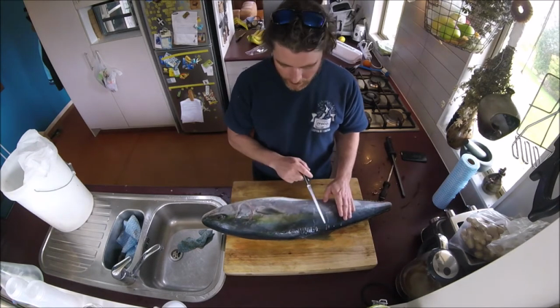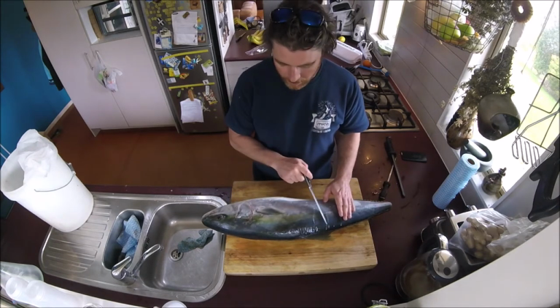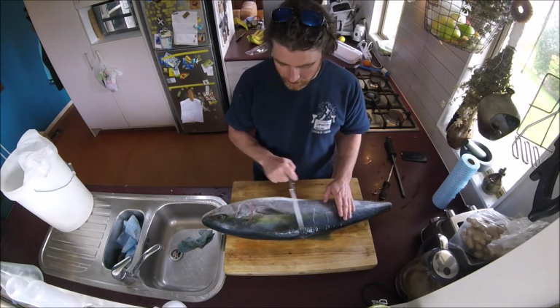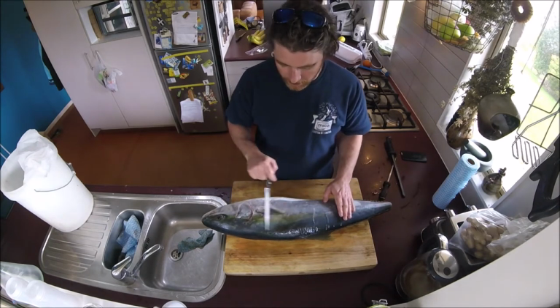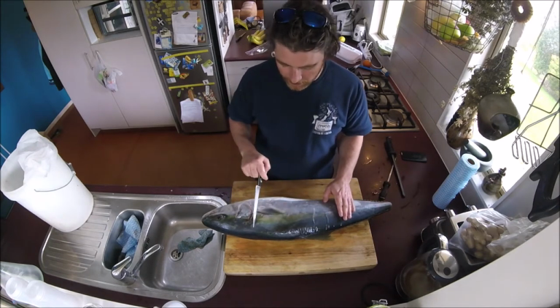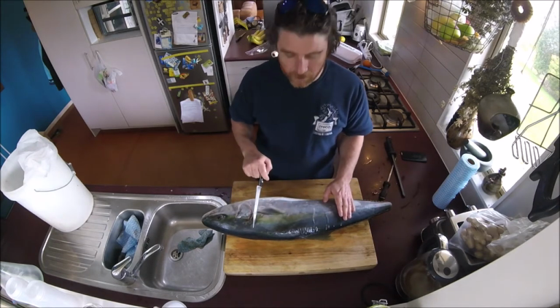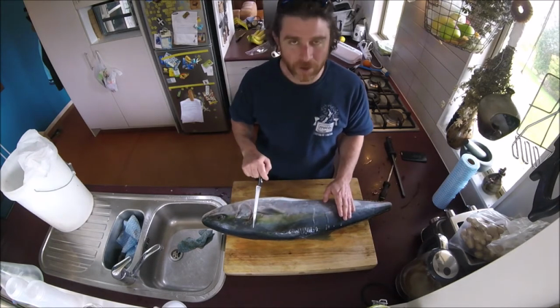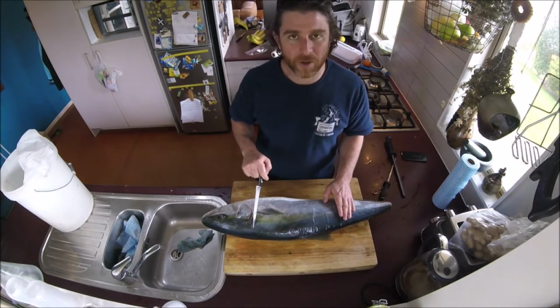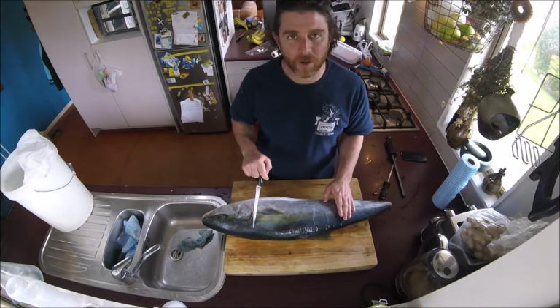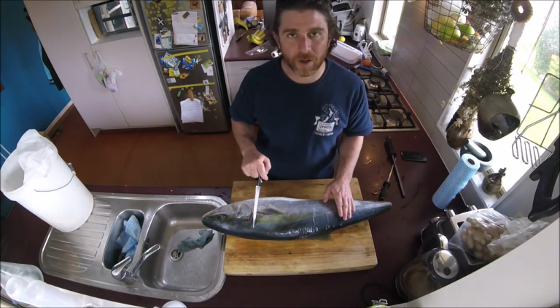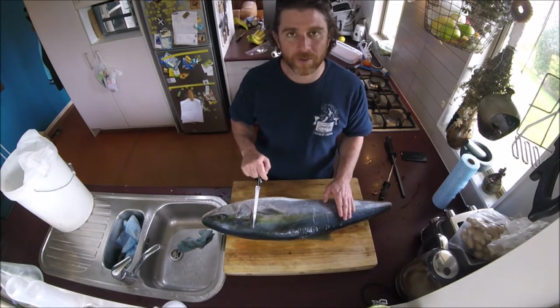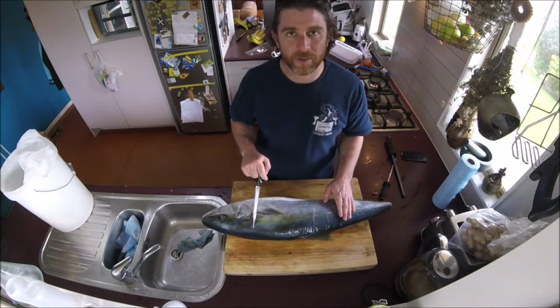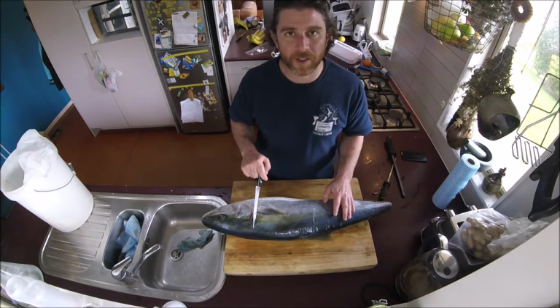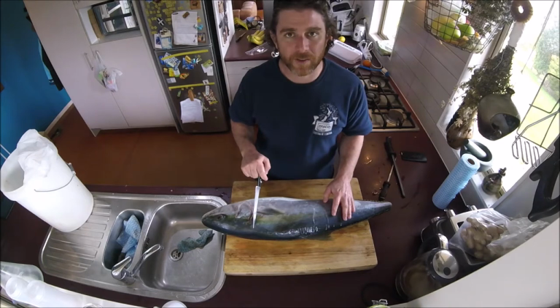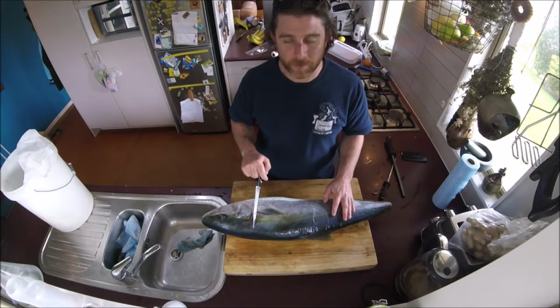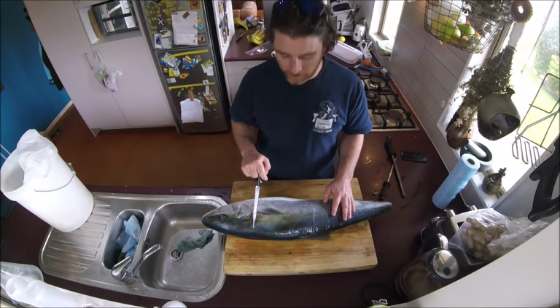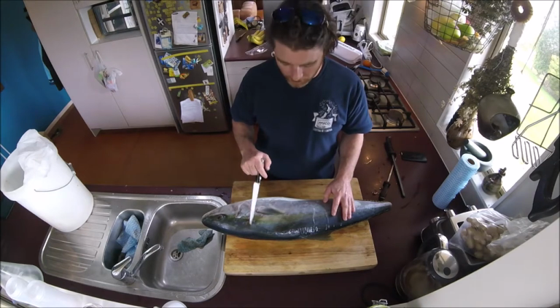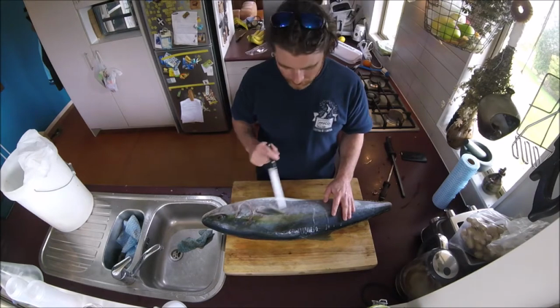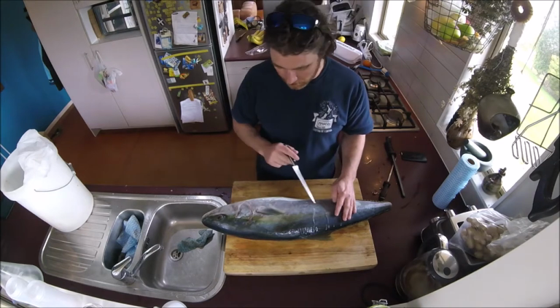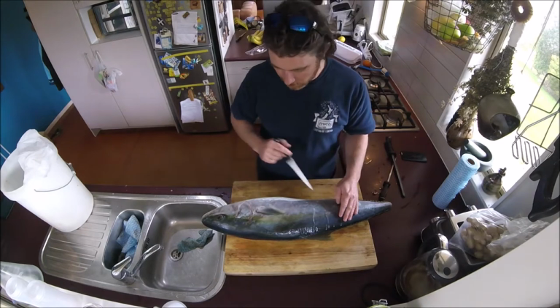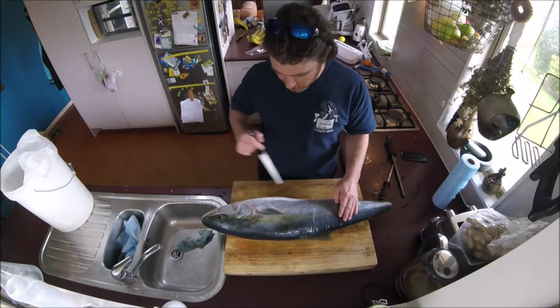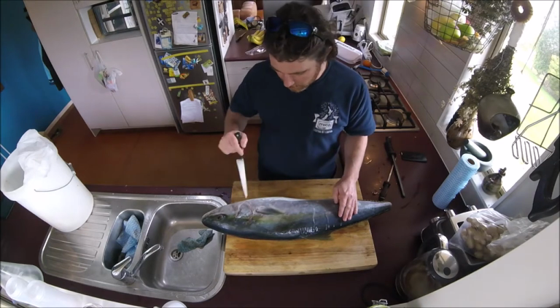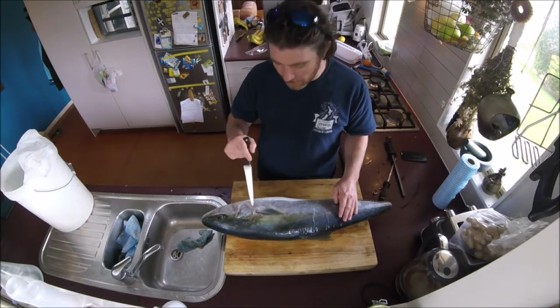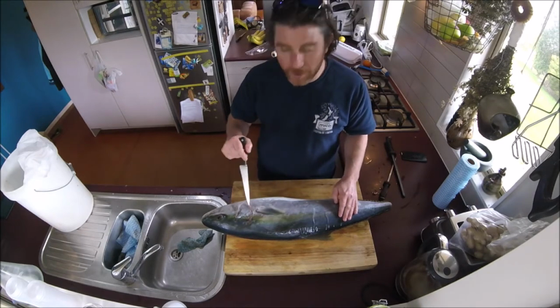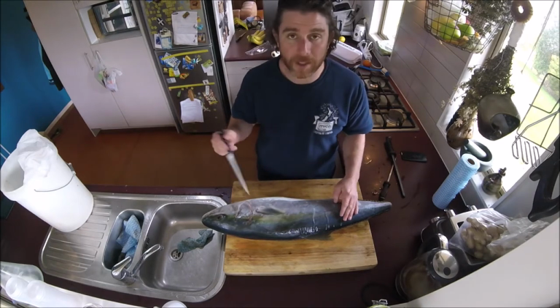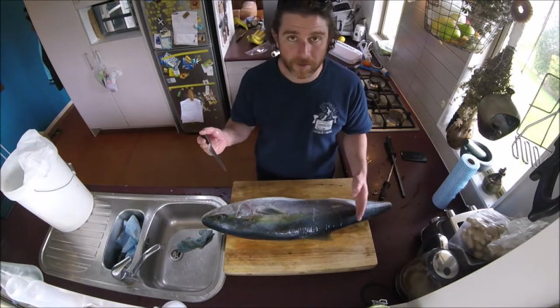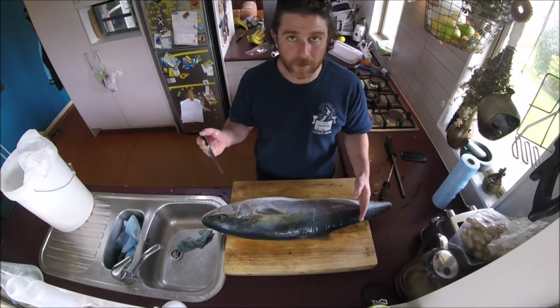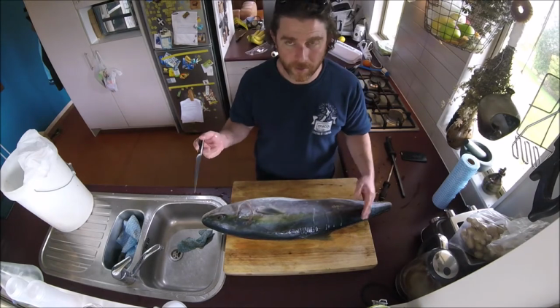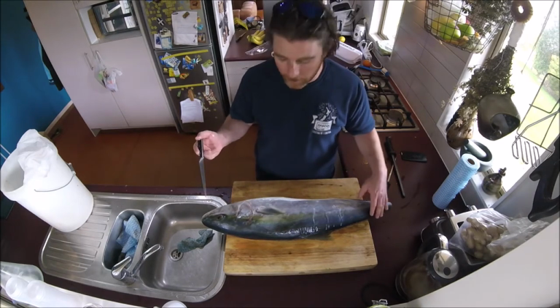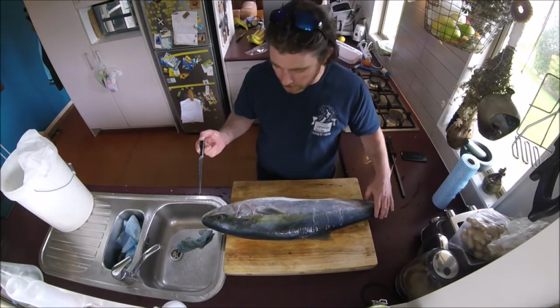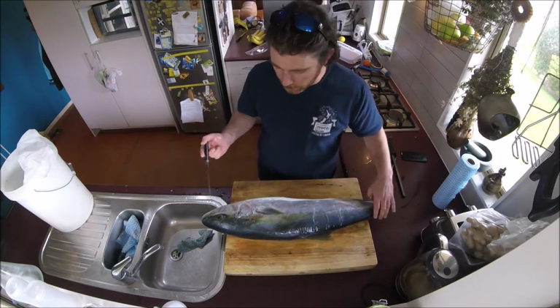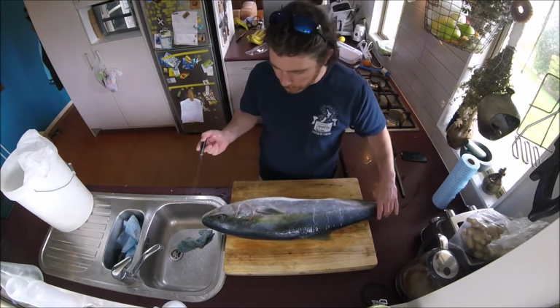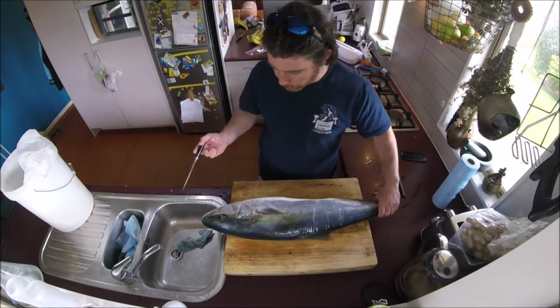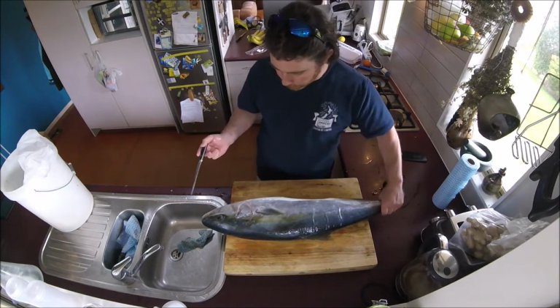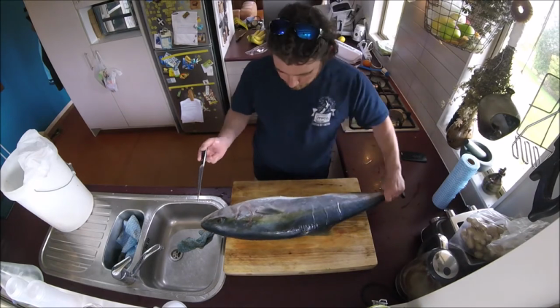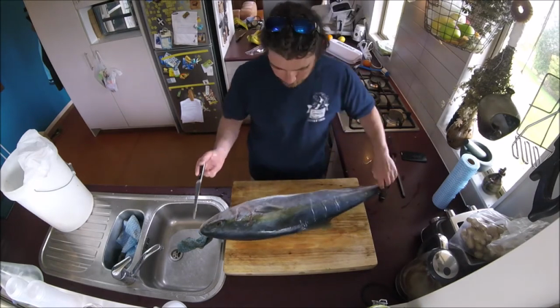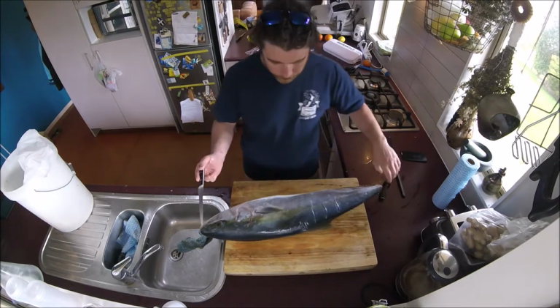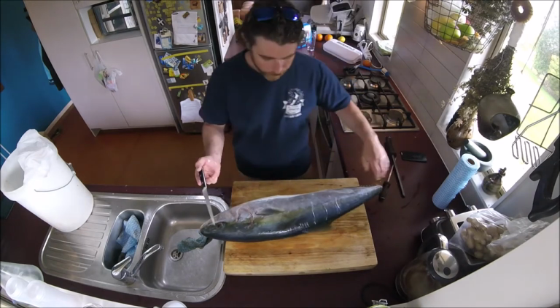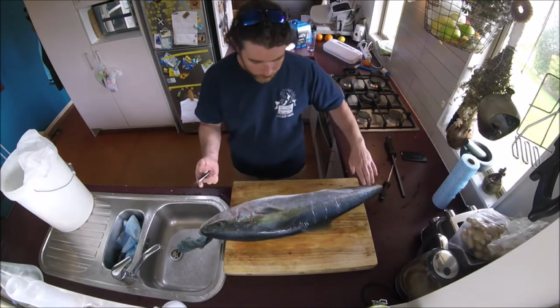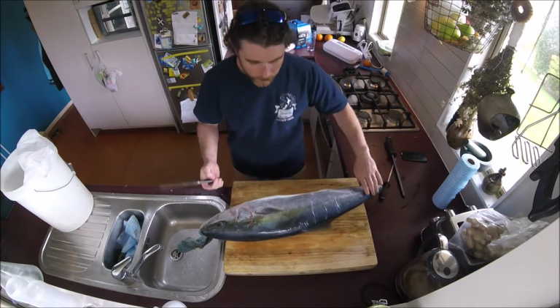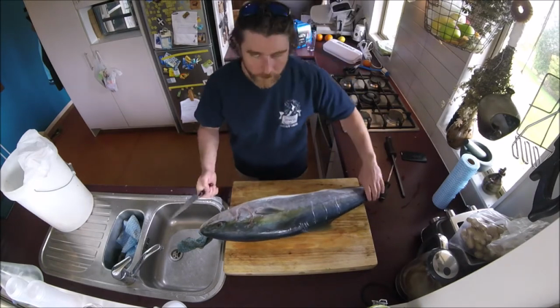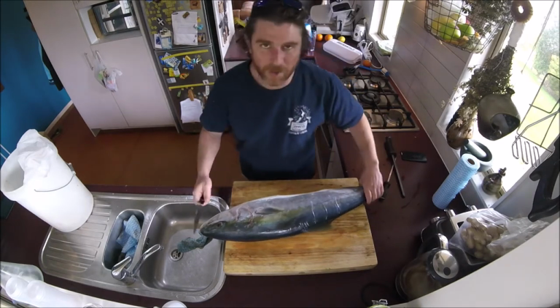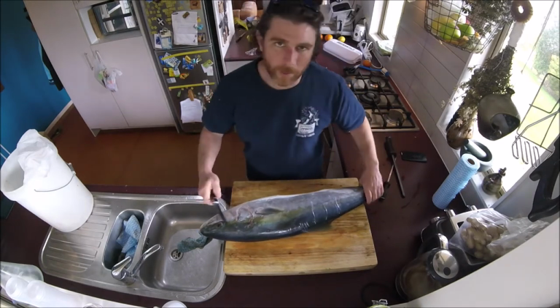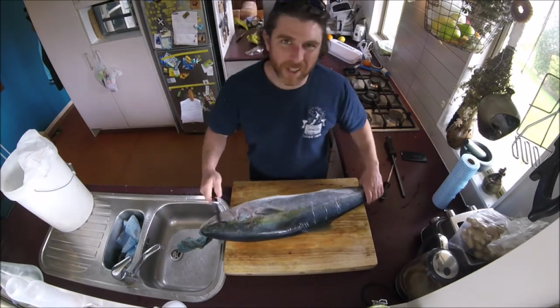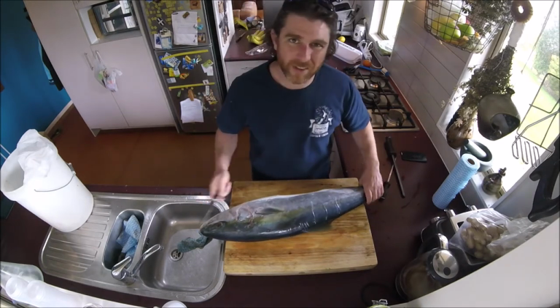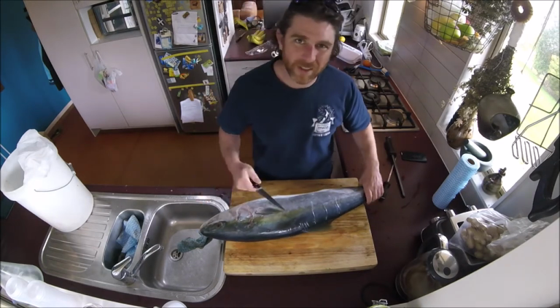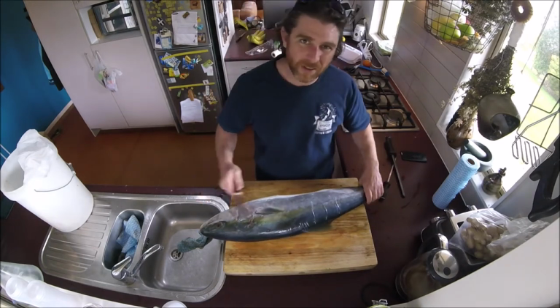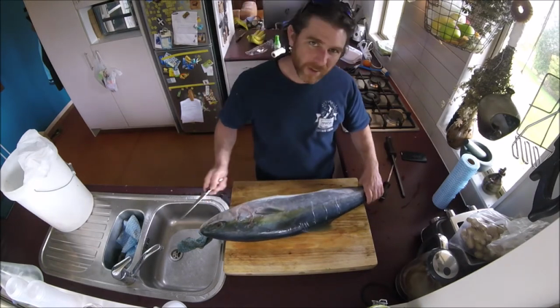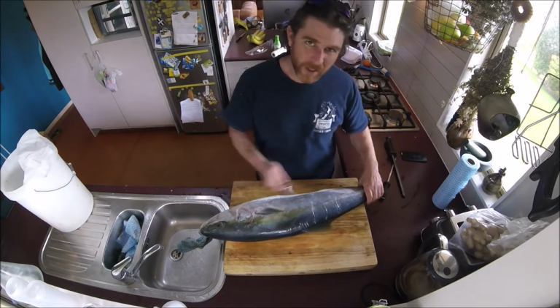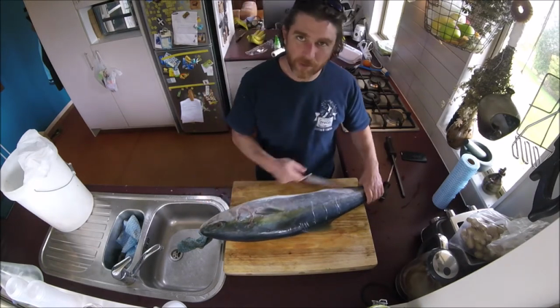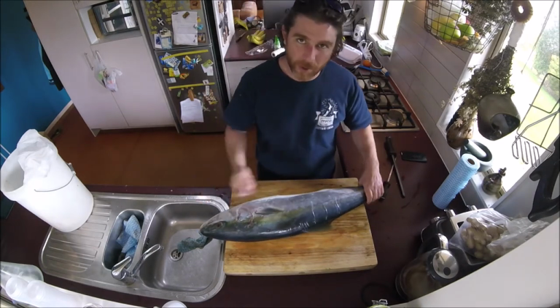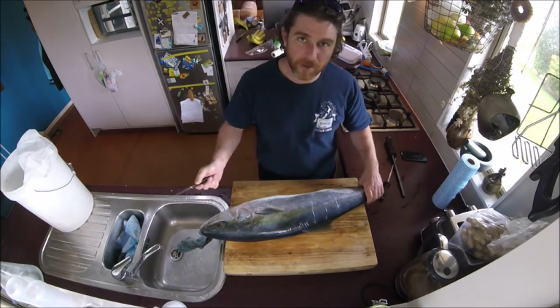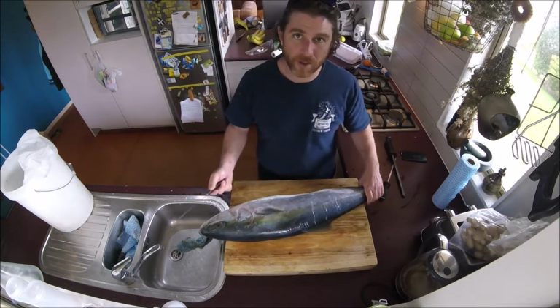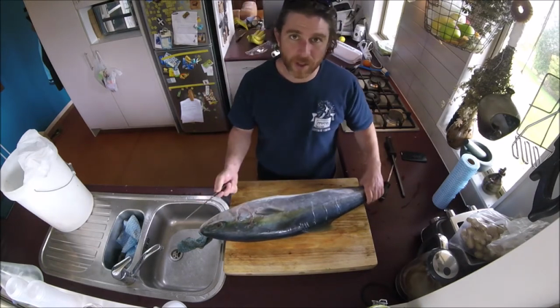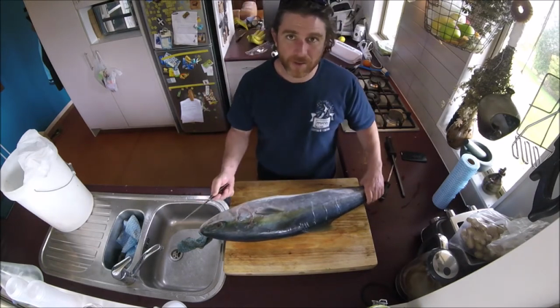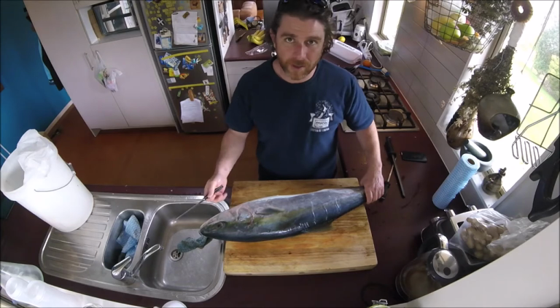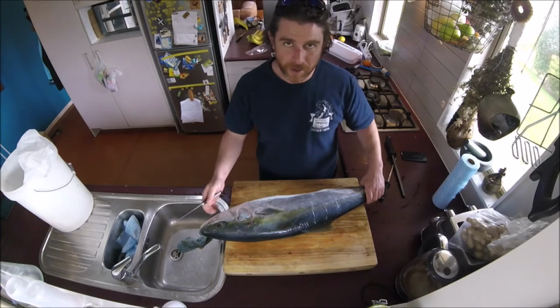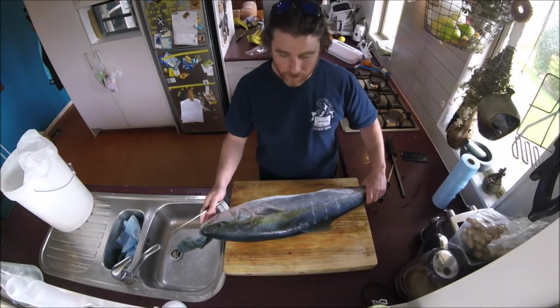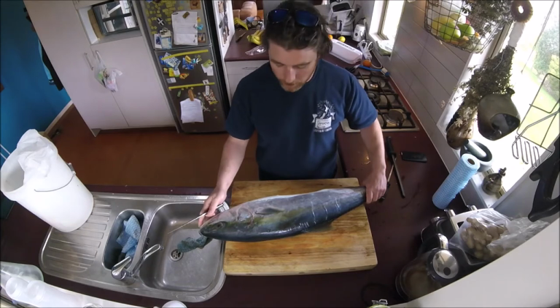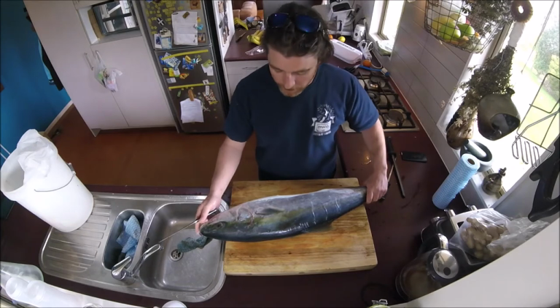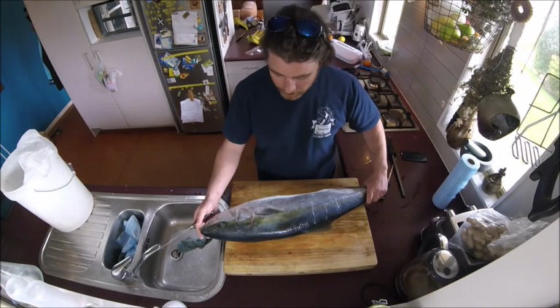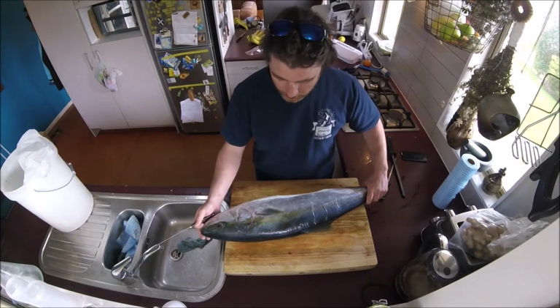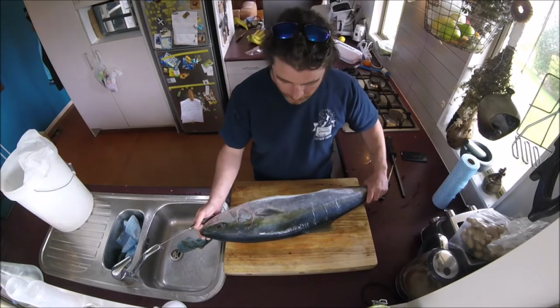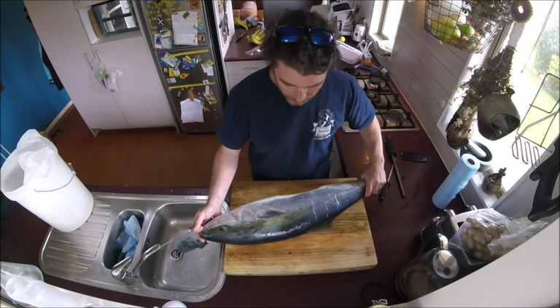I'm going to take the shoulder off — that's going to be one thing — and then the belly, which will be something else. Basically you just take off both sides and then split them into bits.